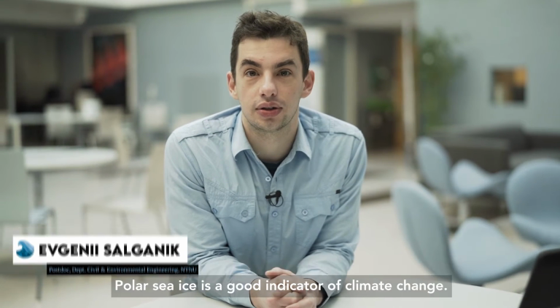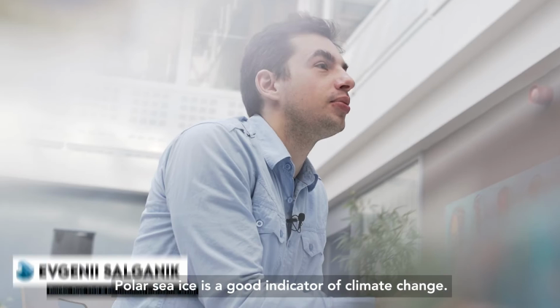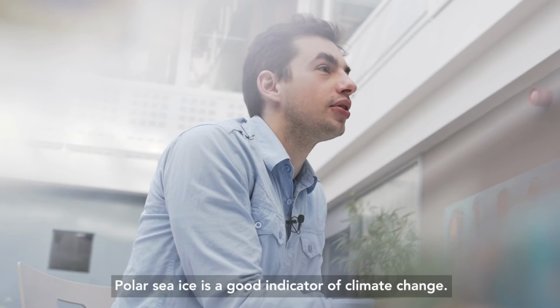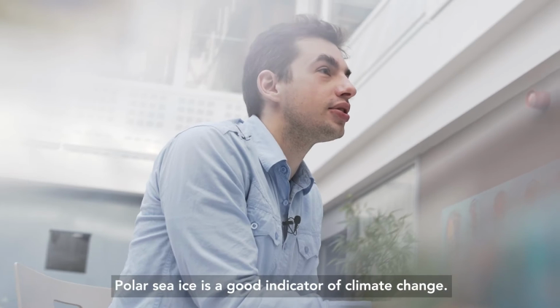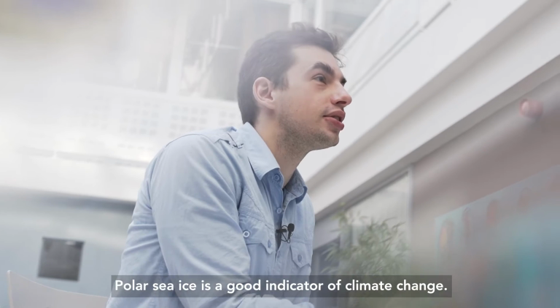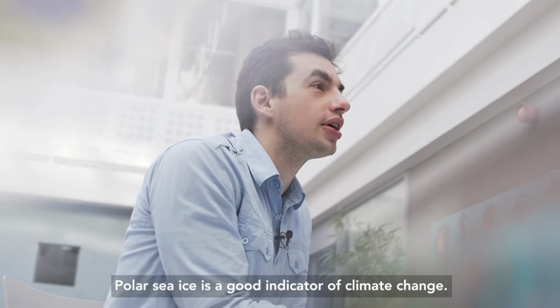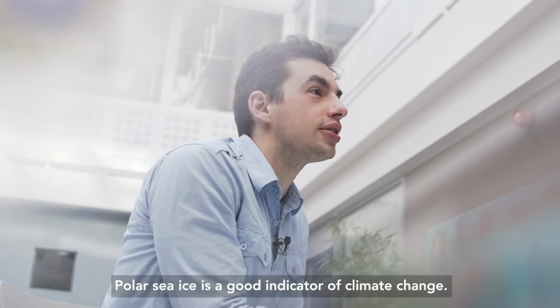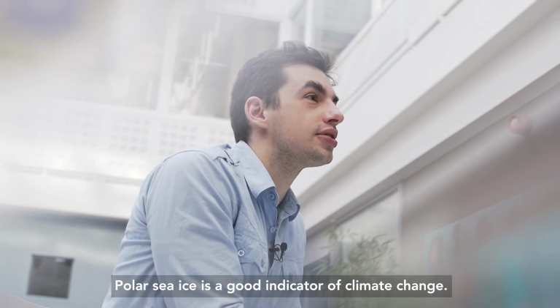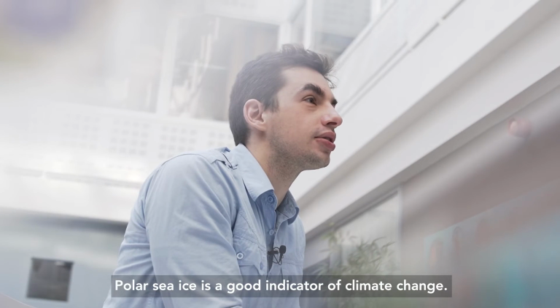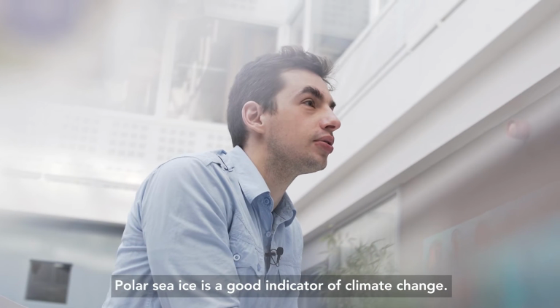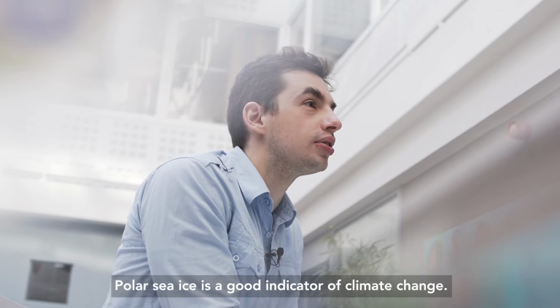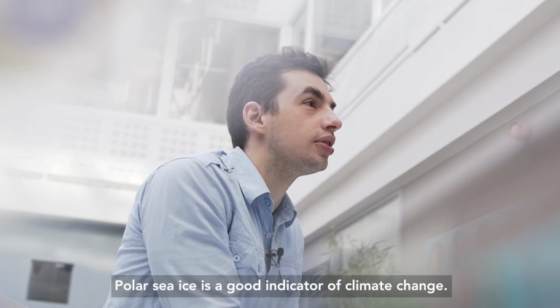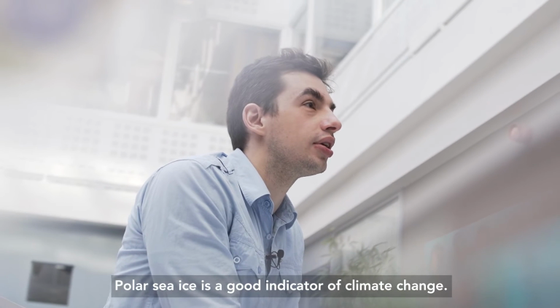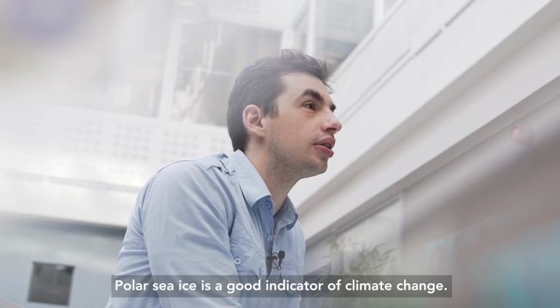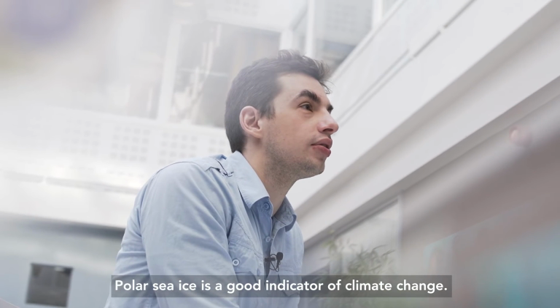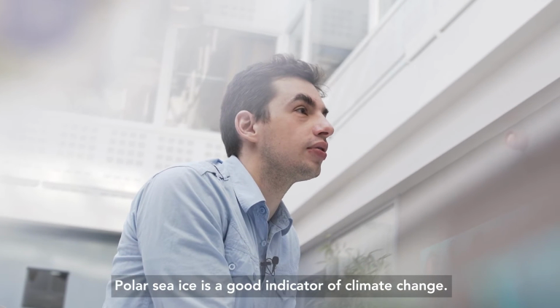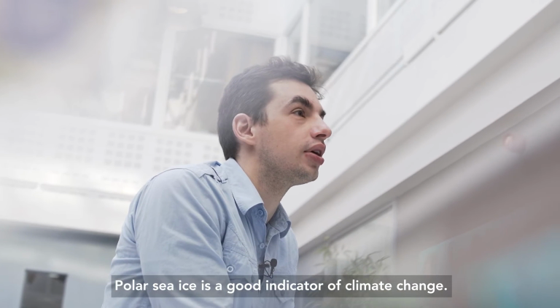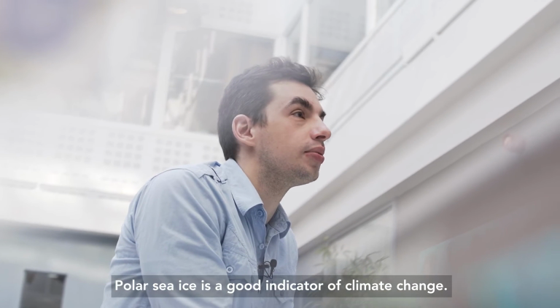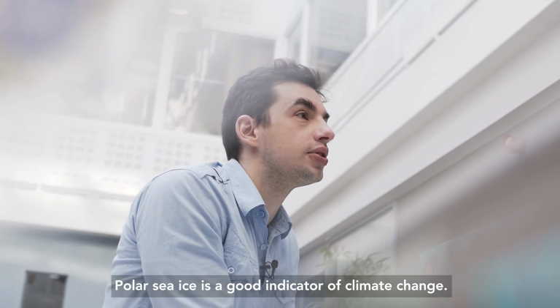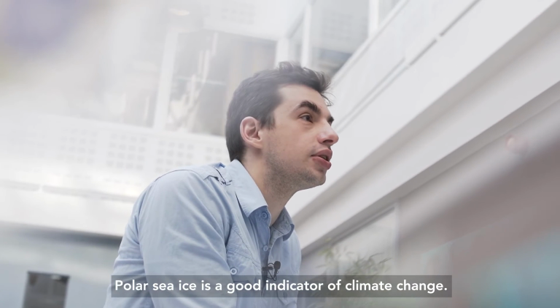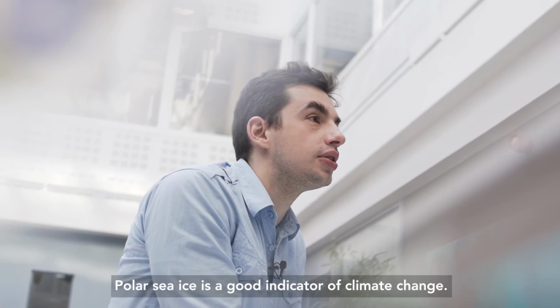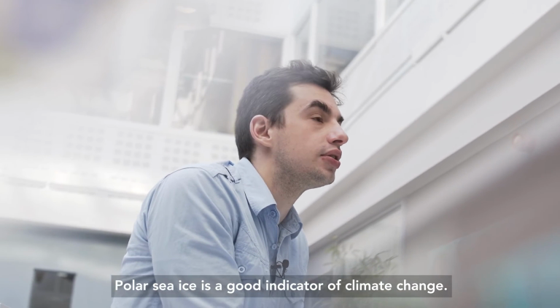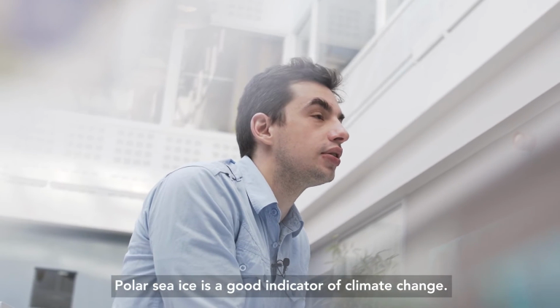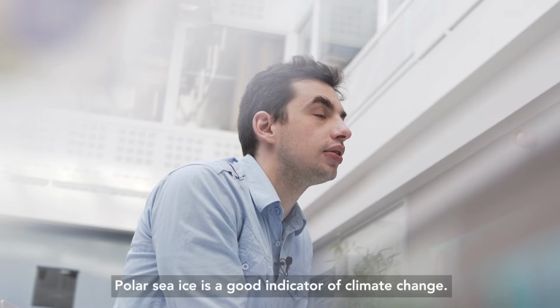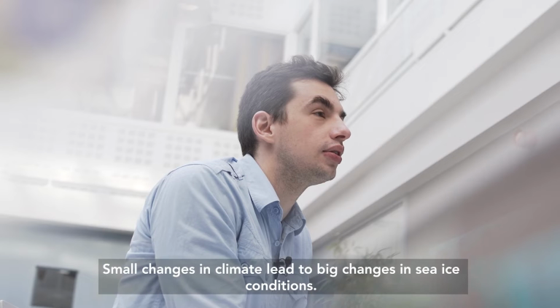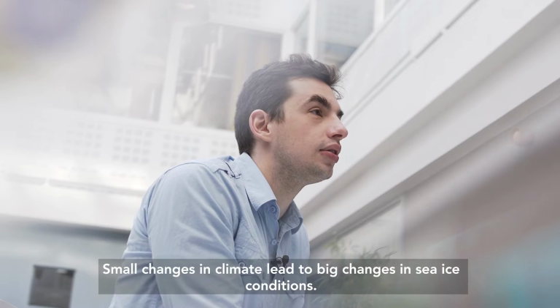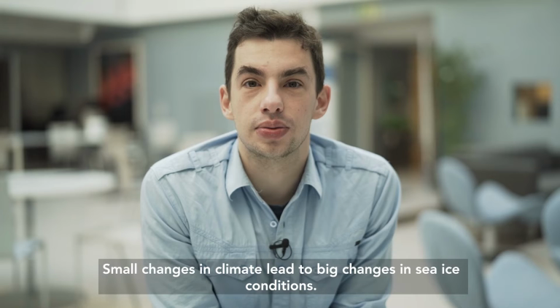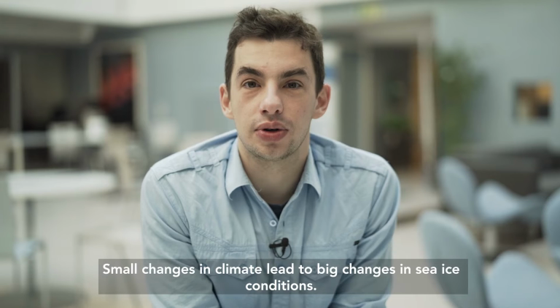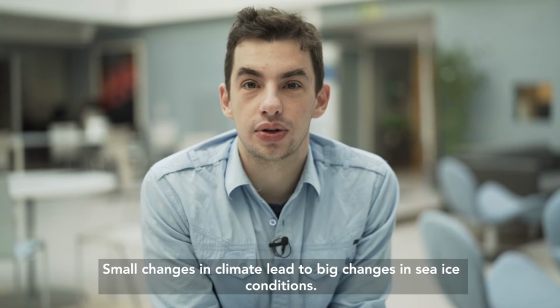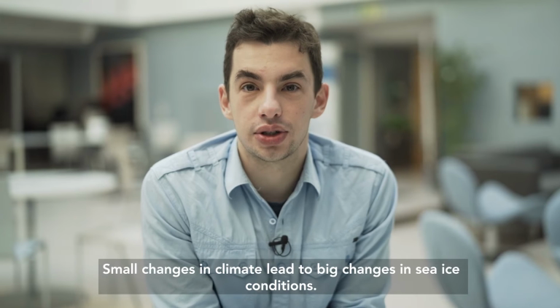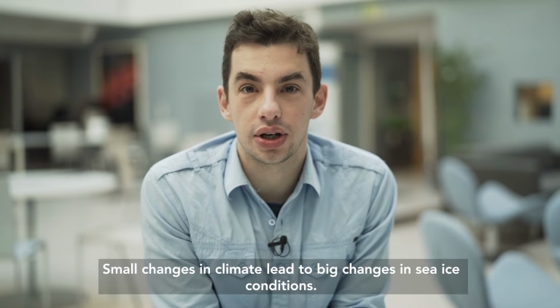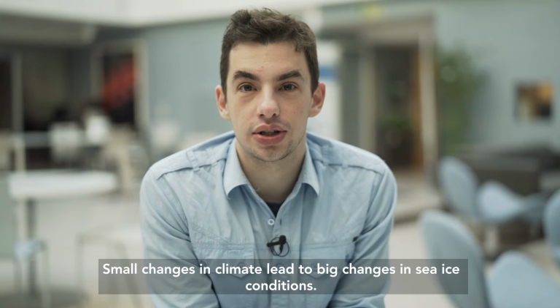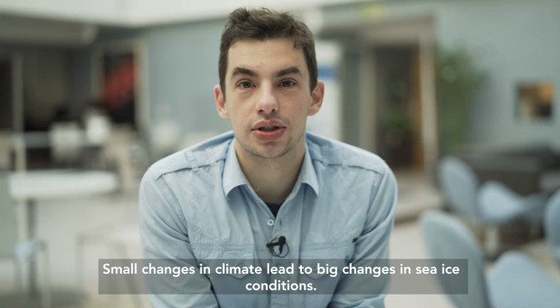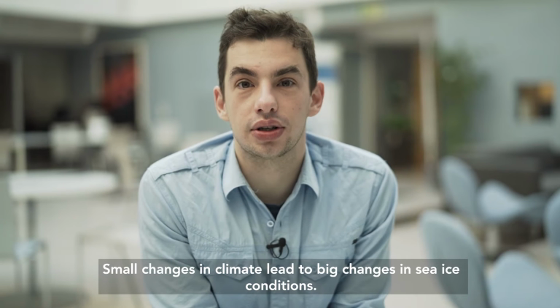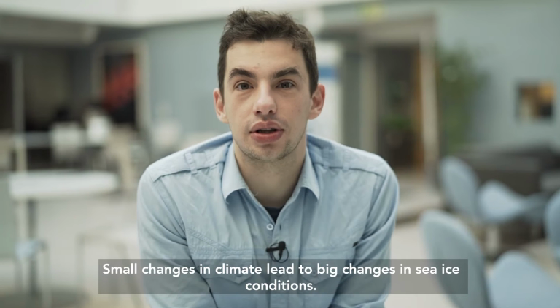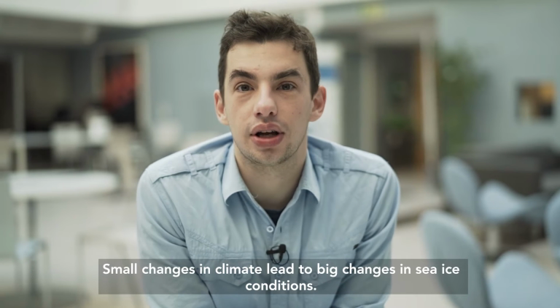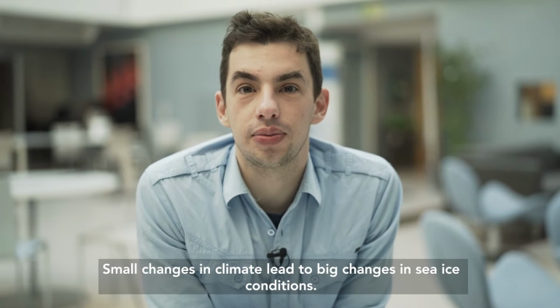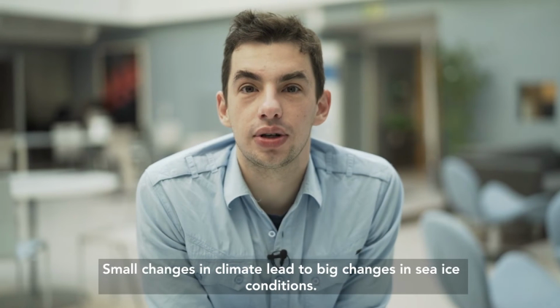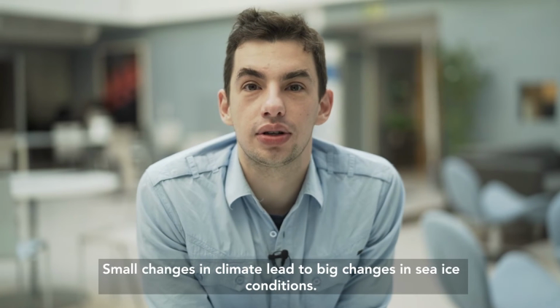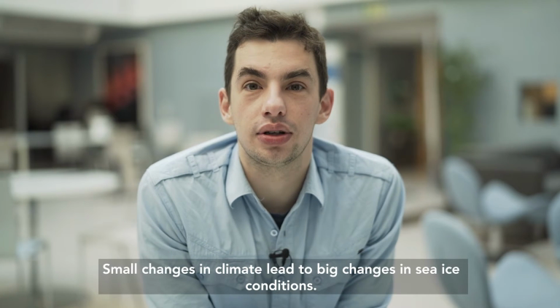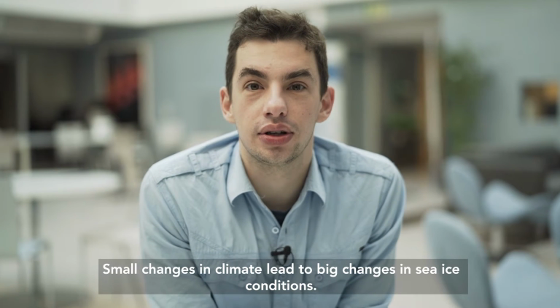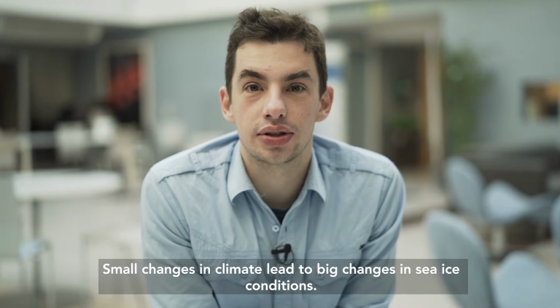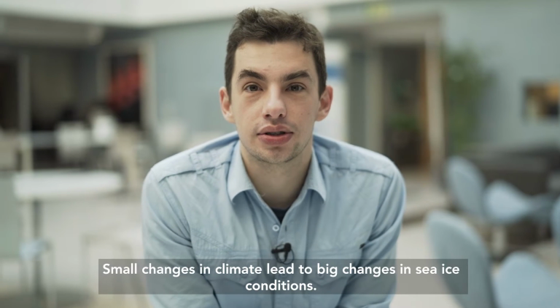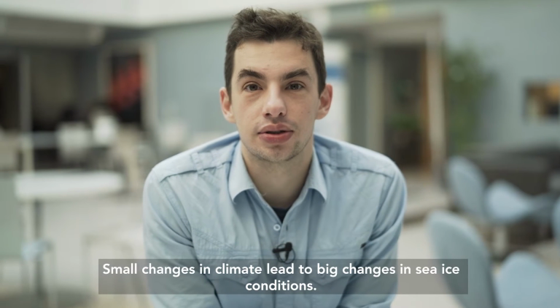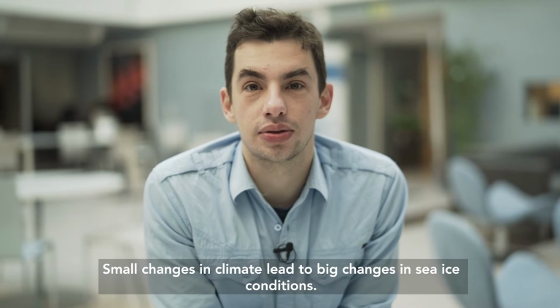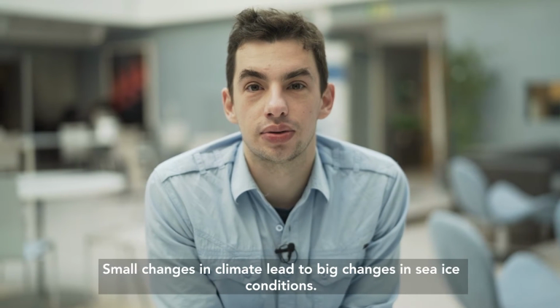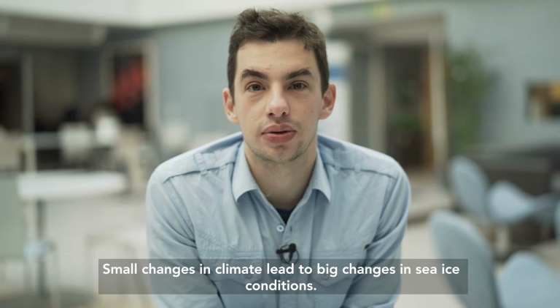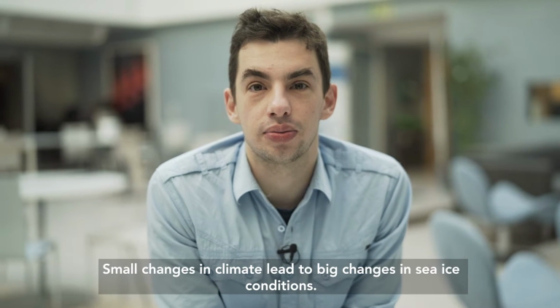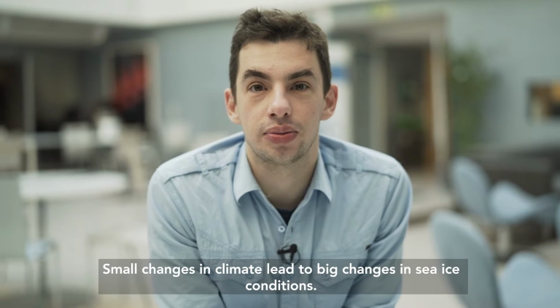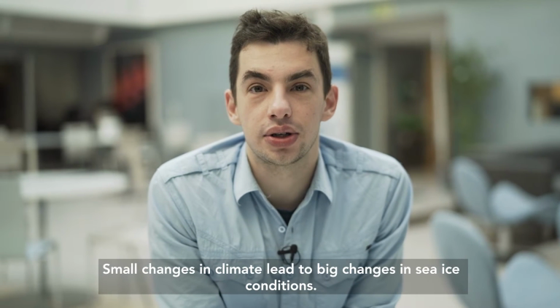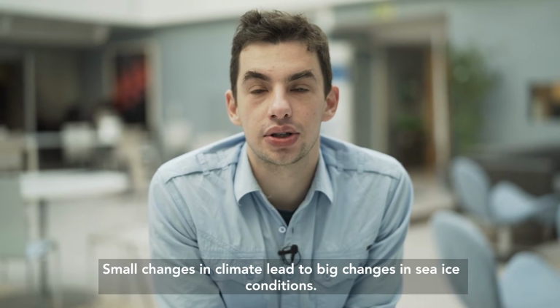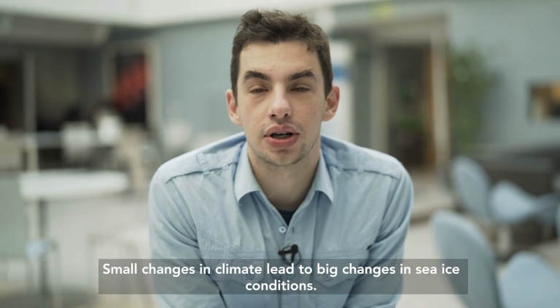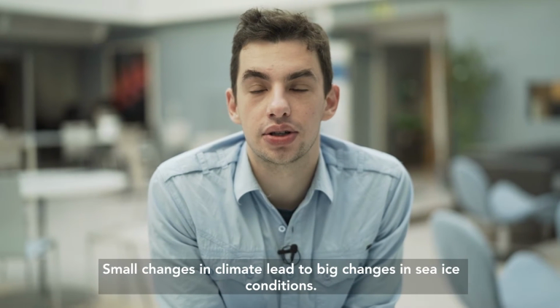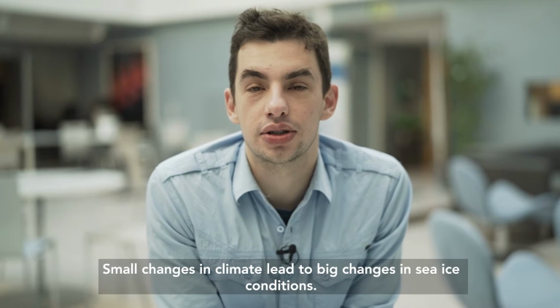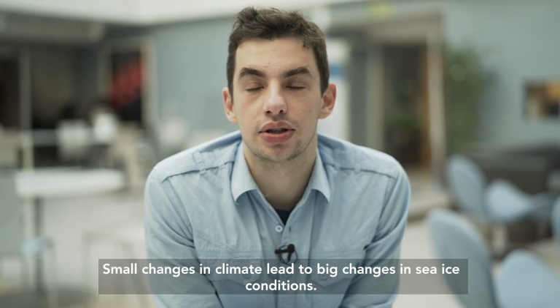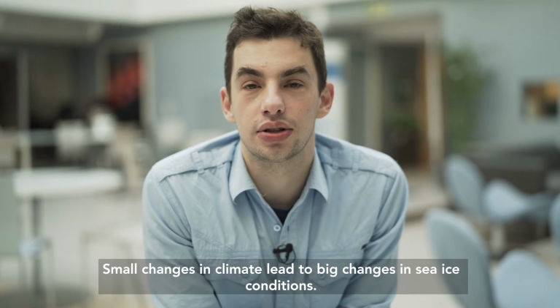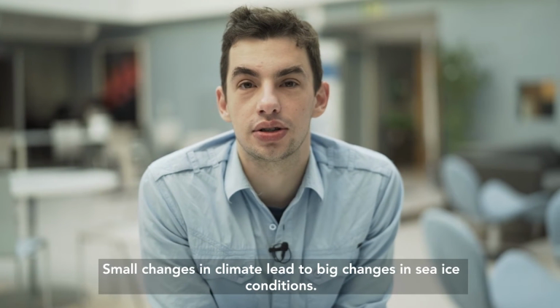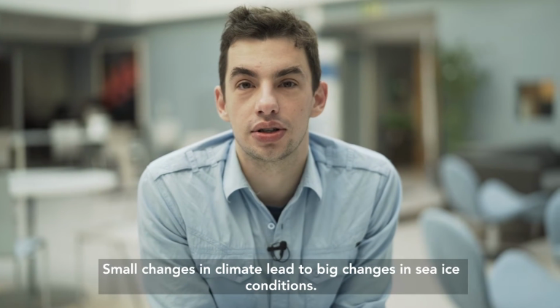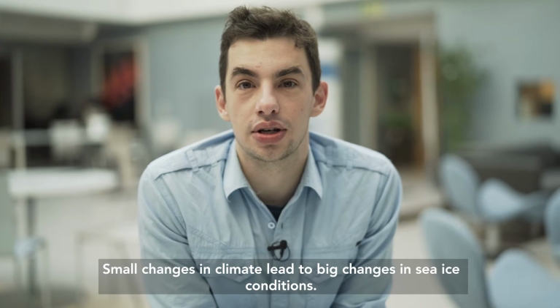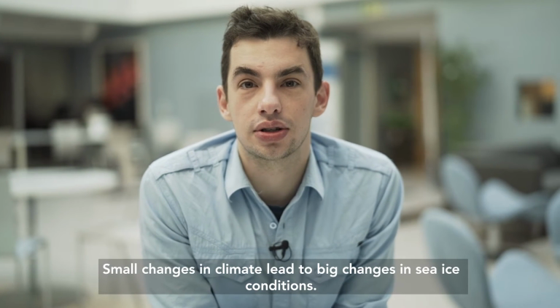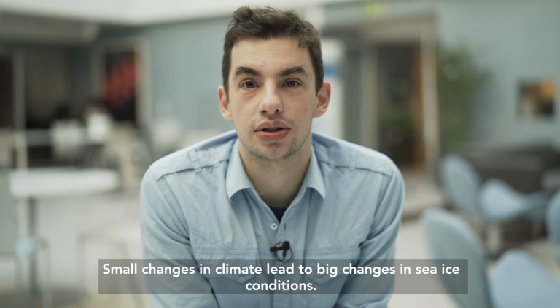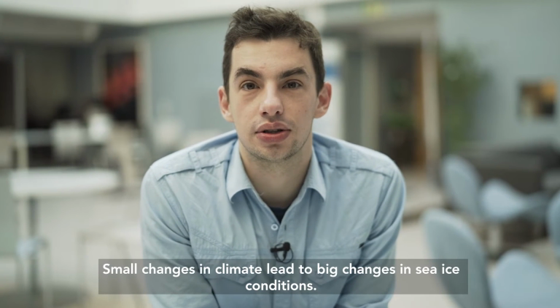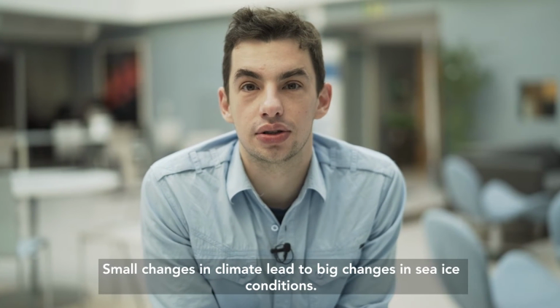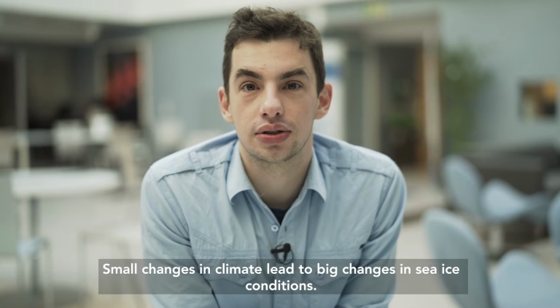Polar sea ice is a good indicator of climate change. Small changes in climate lead to big changes in sea ice conditions.